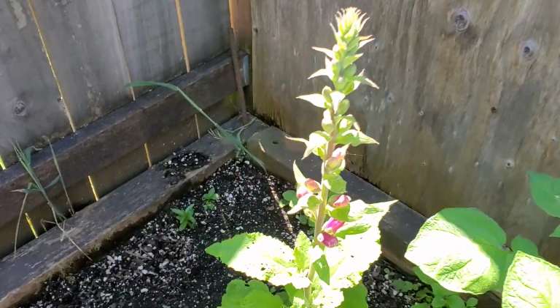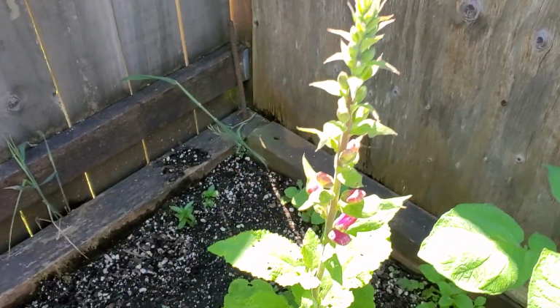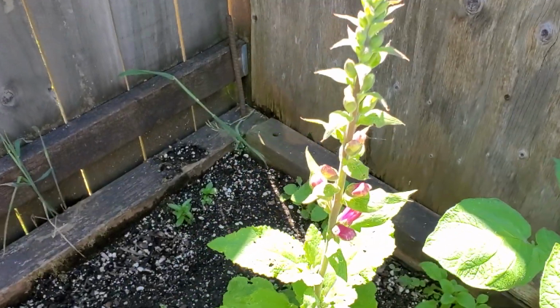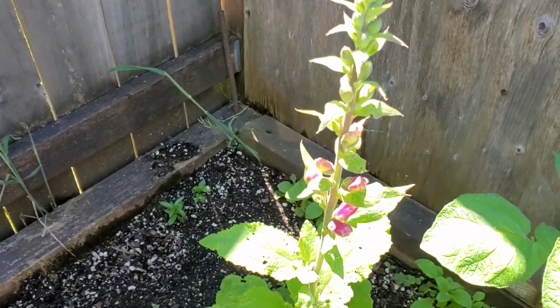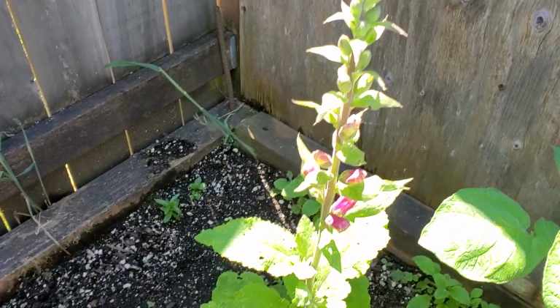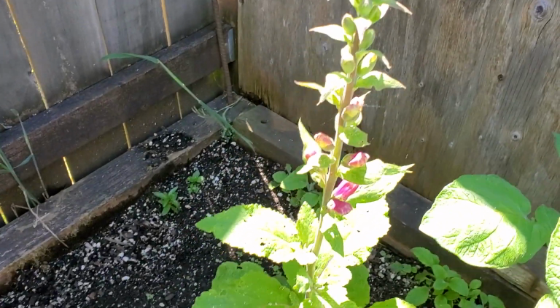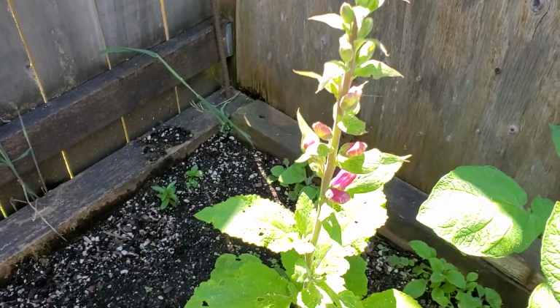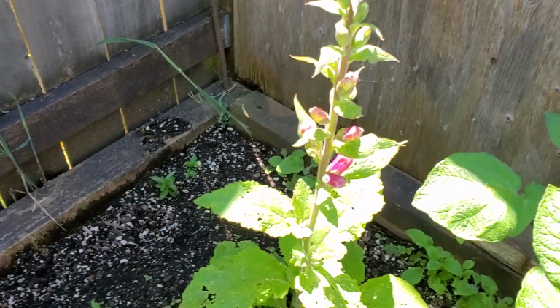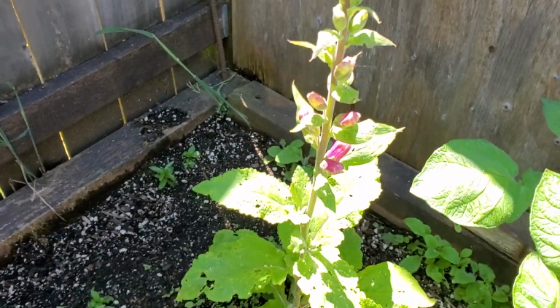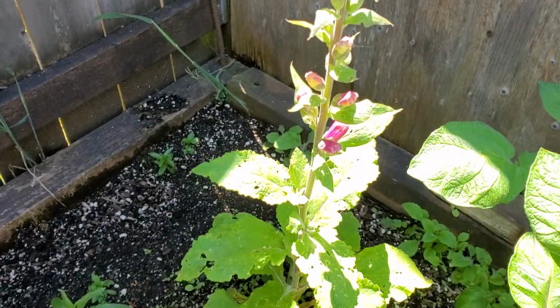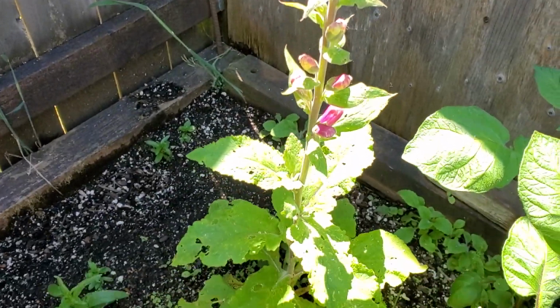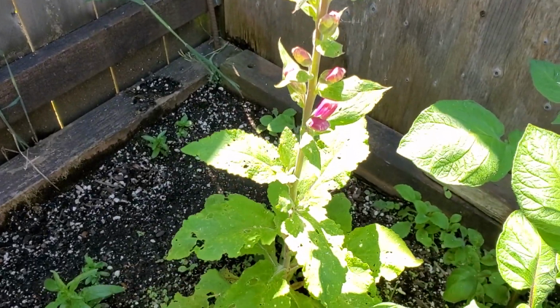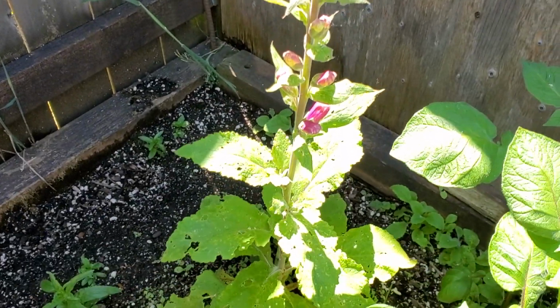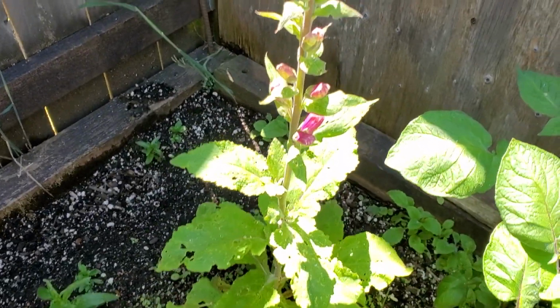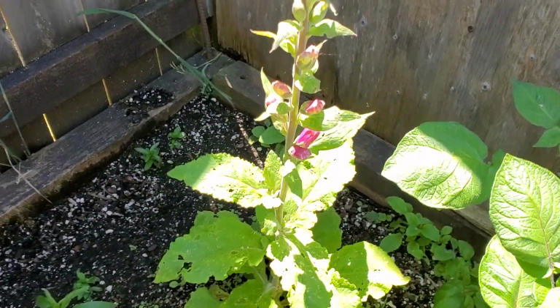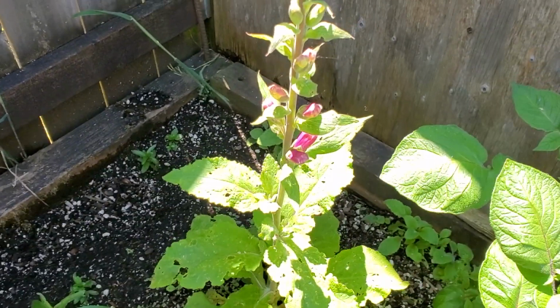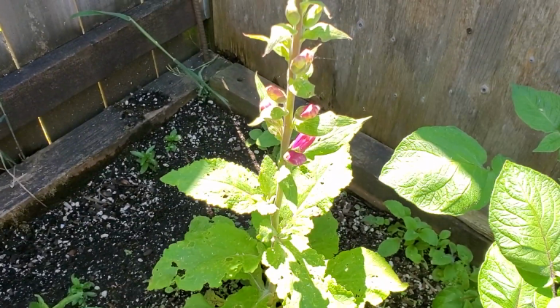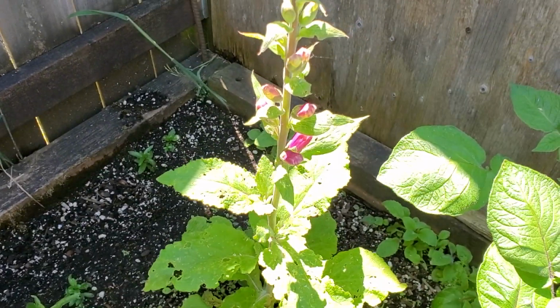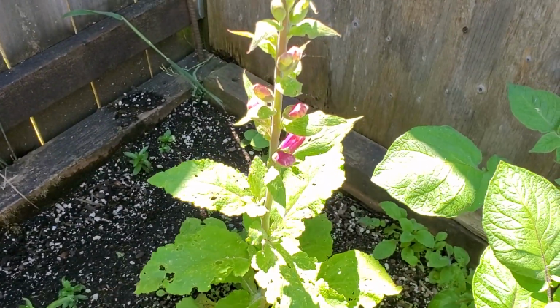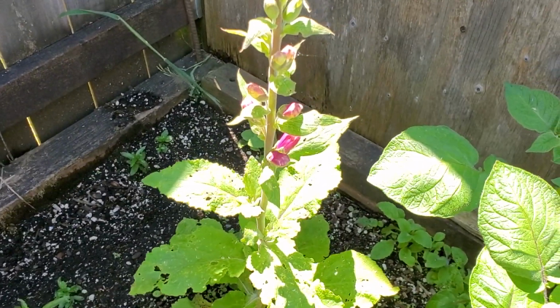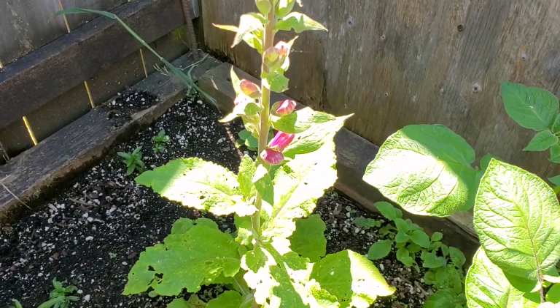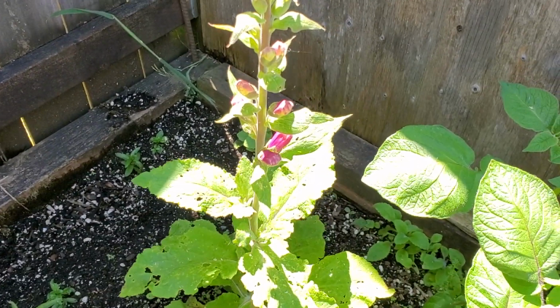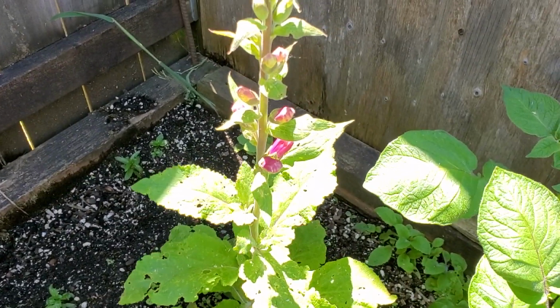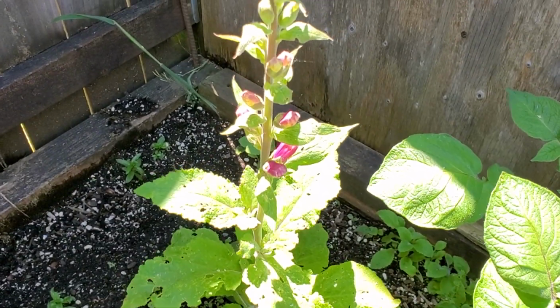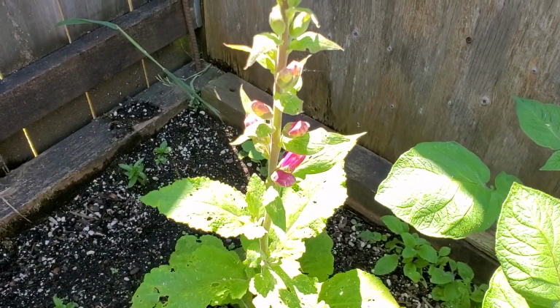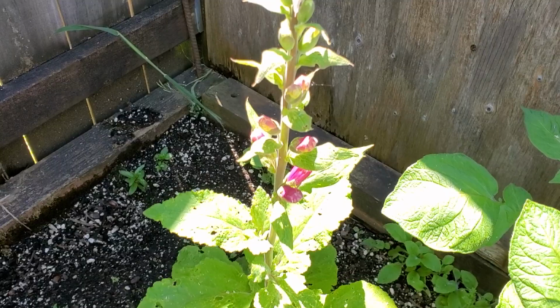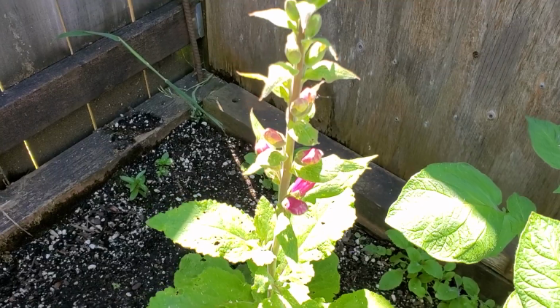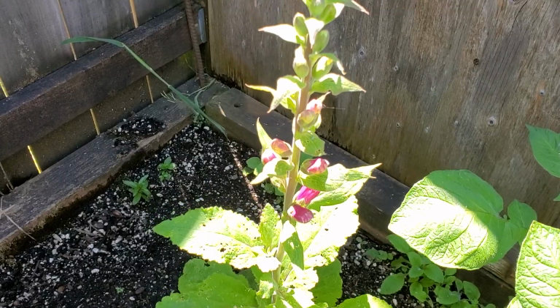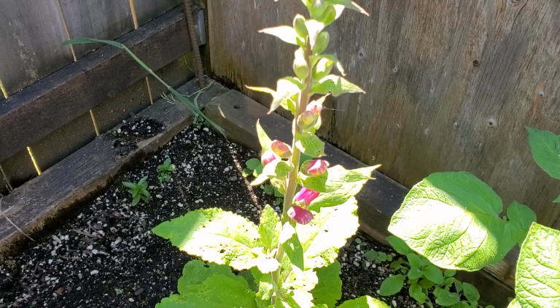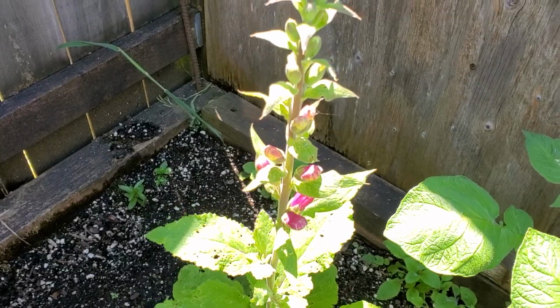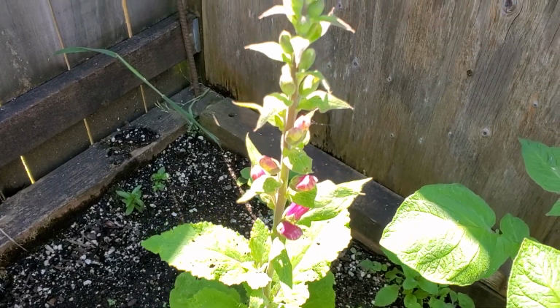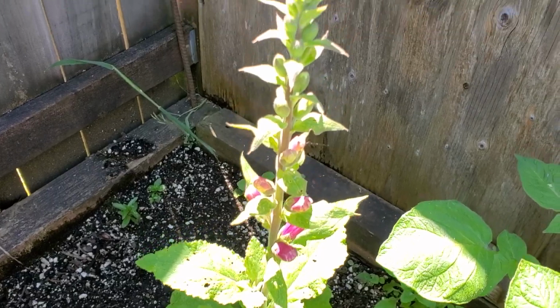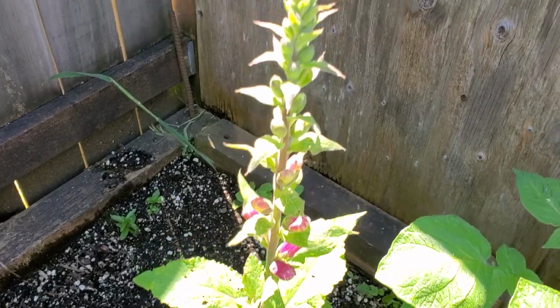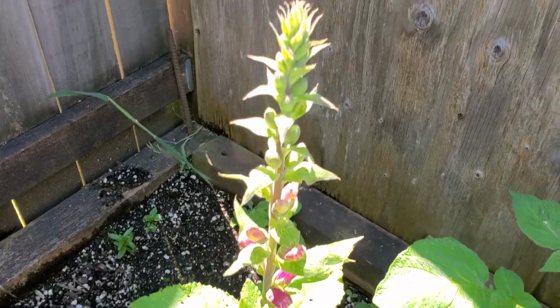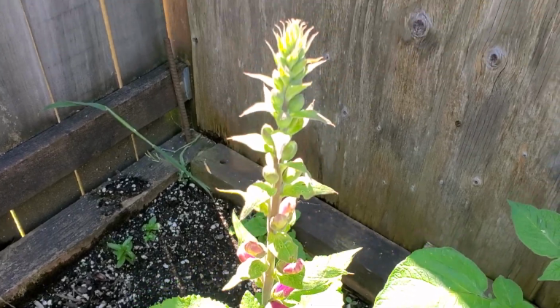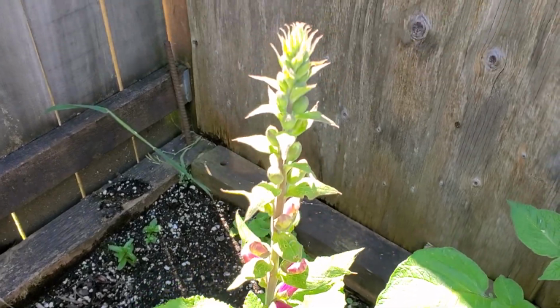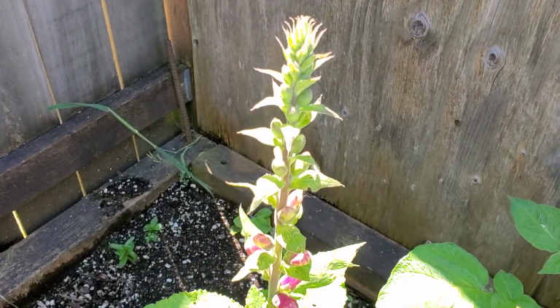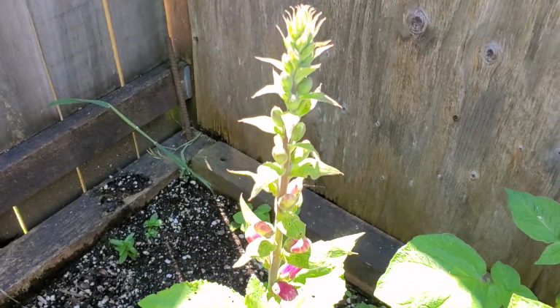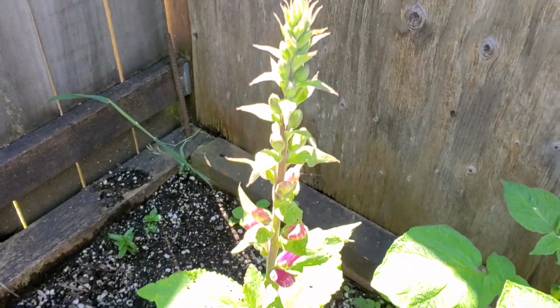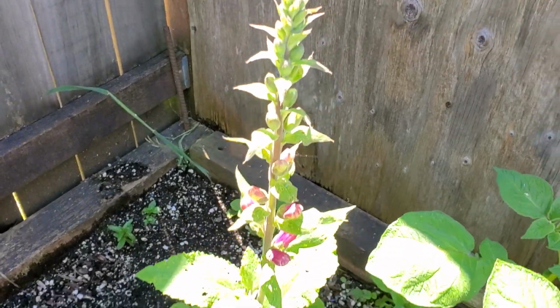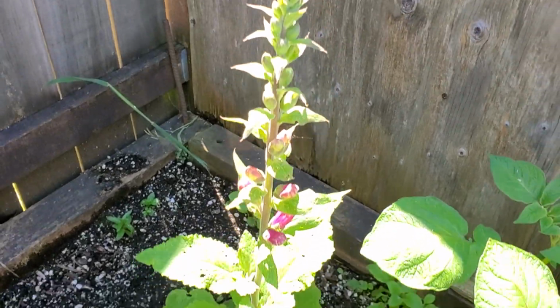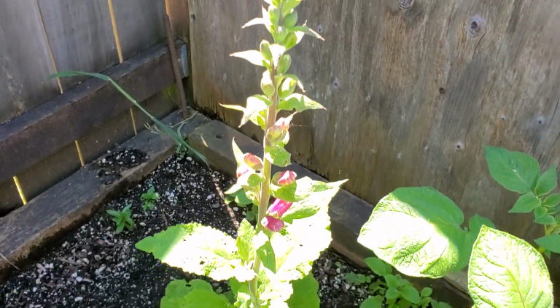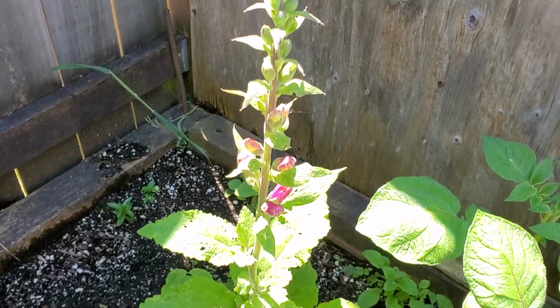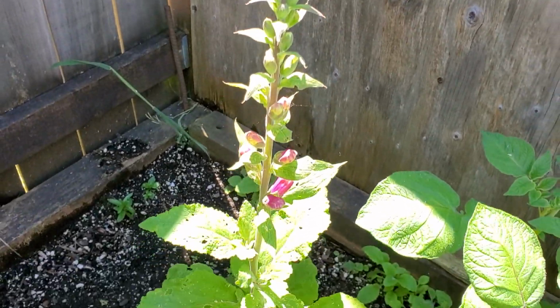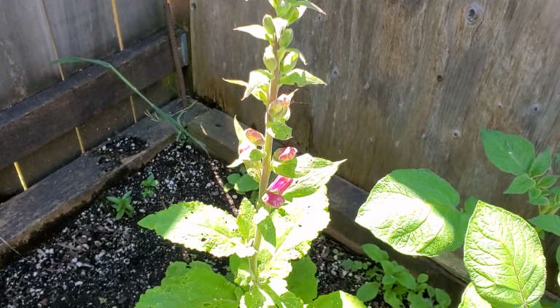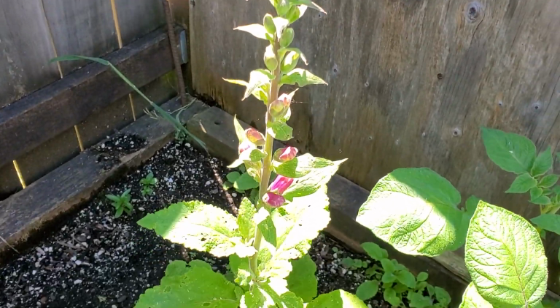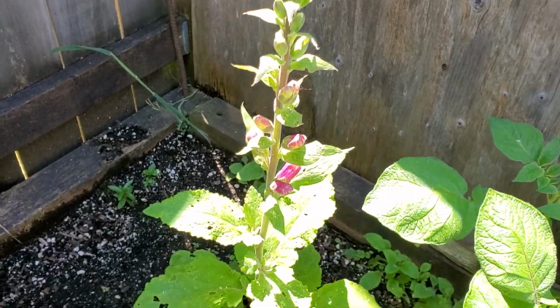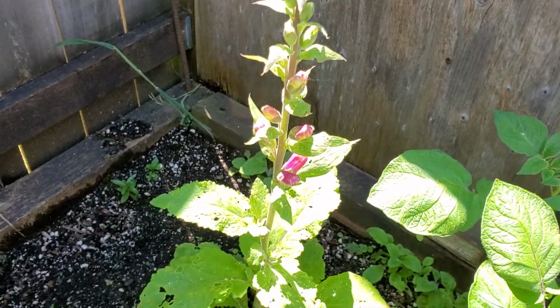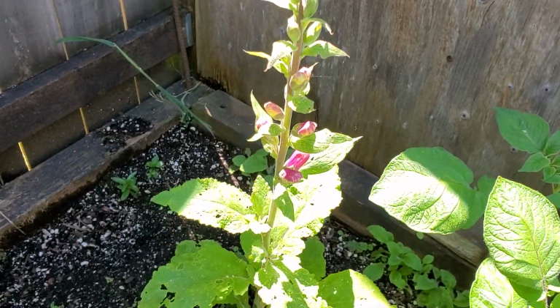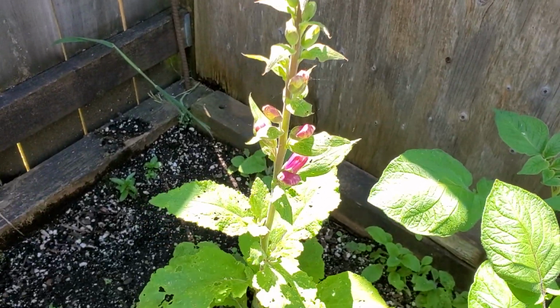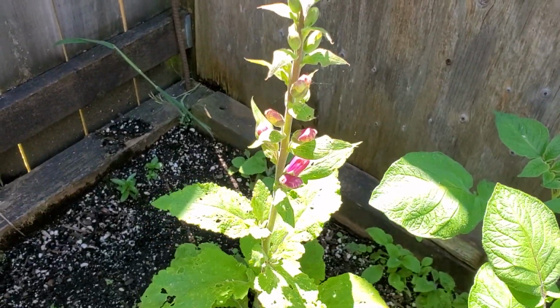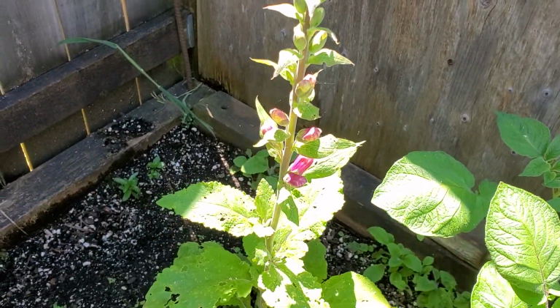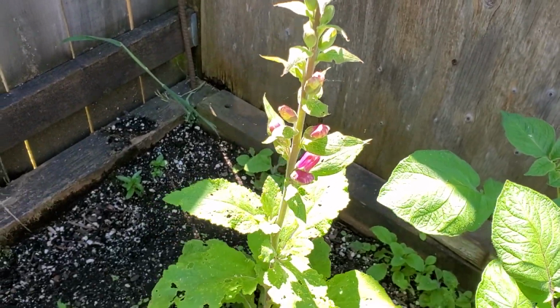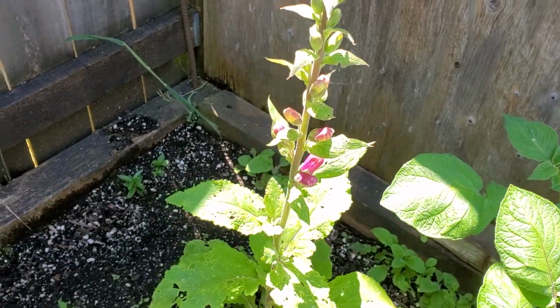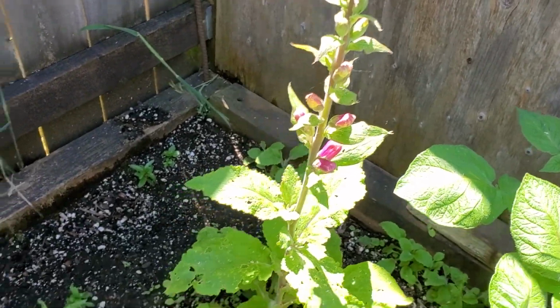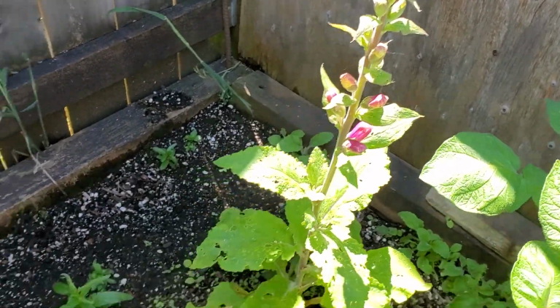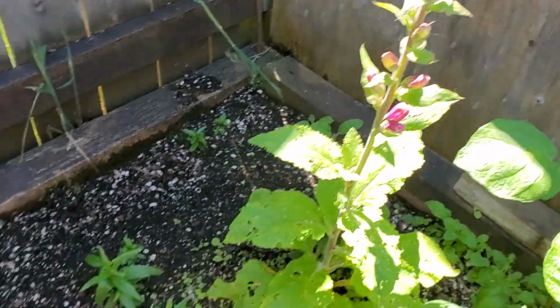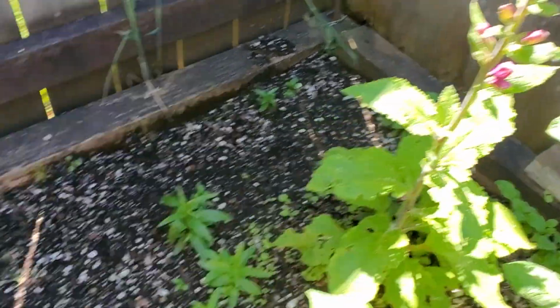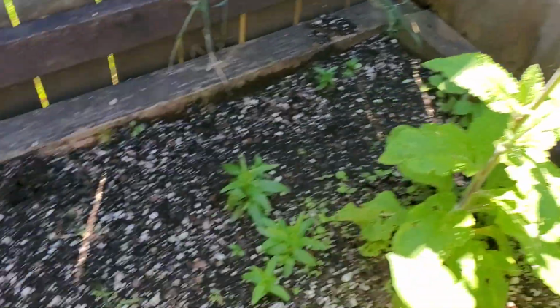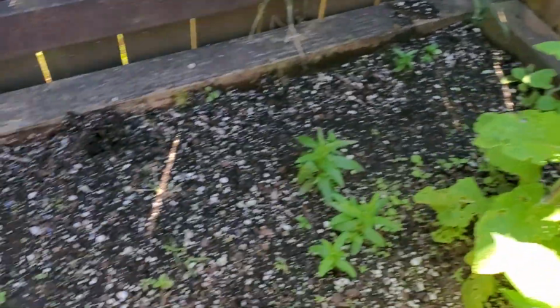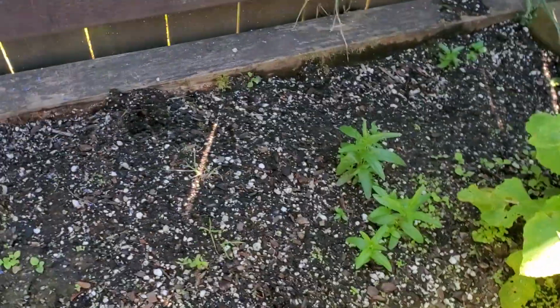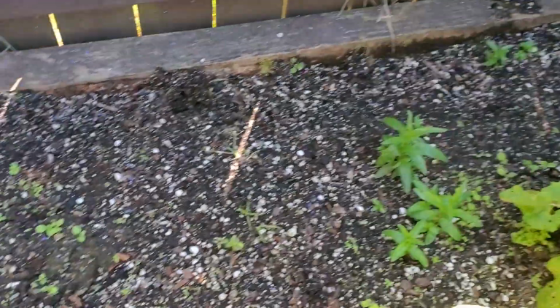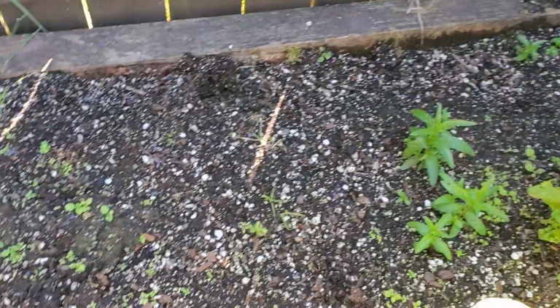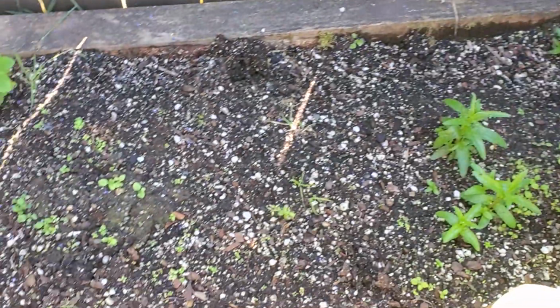There's a foxglove — hummingbirds love those. I had two. This one grew back, the other one didn't. It was right there.